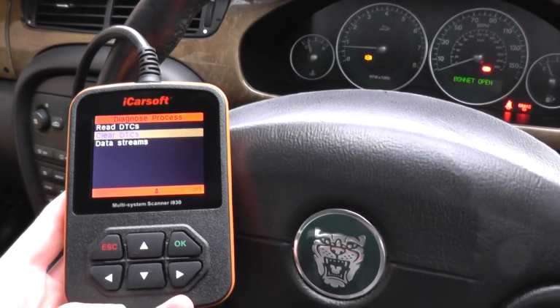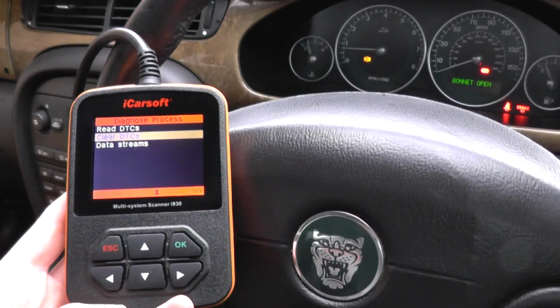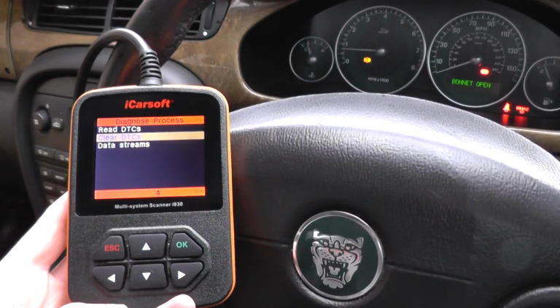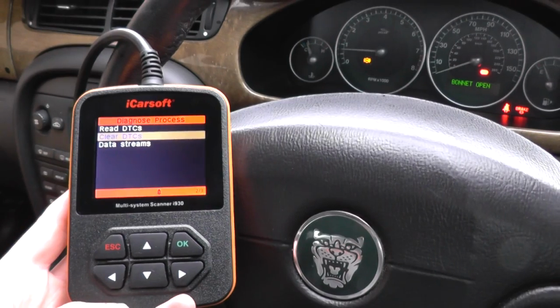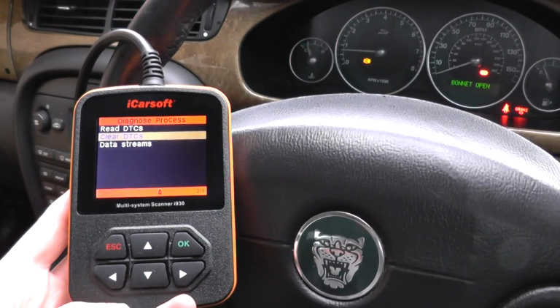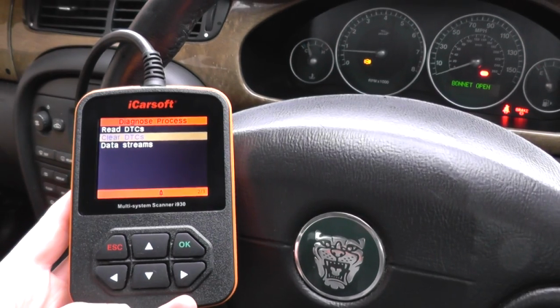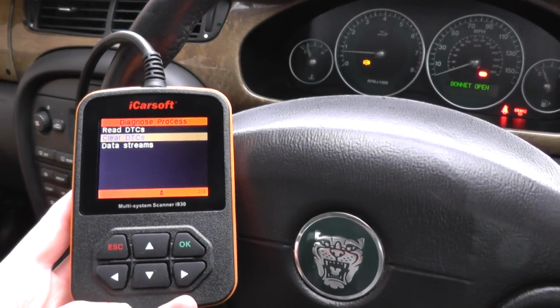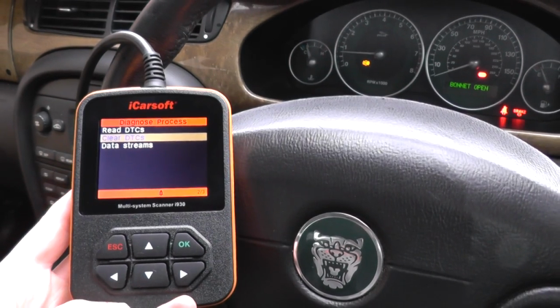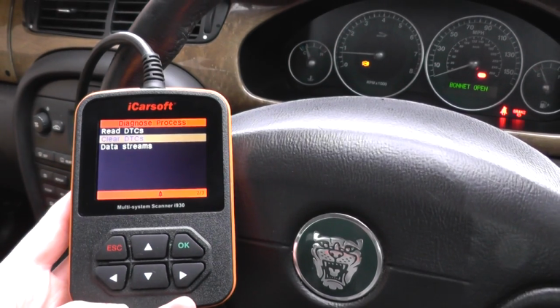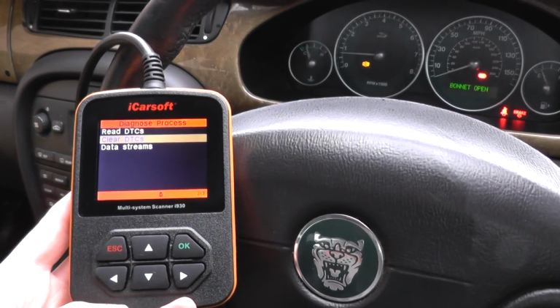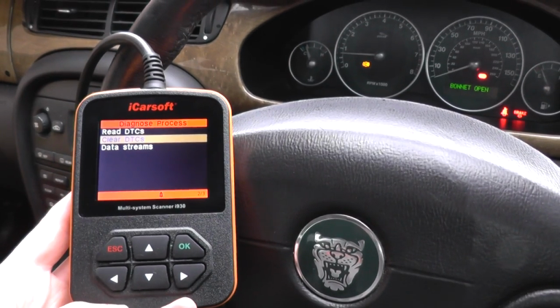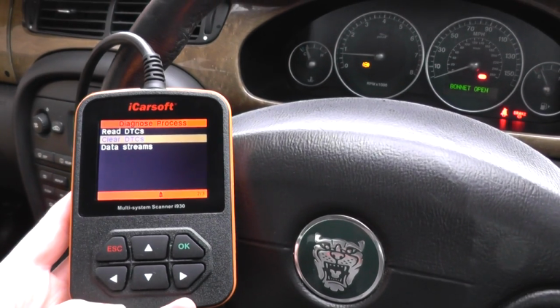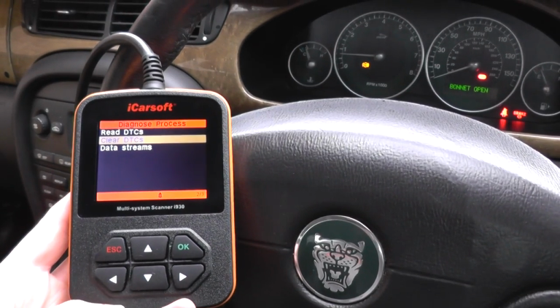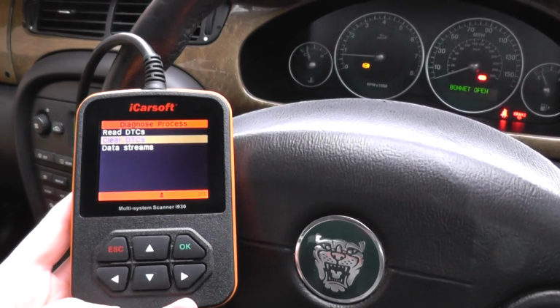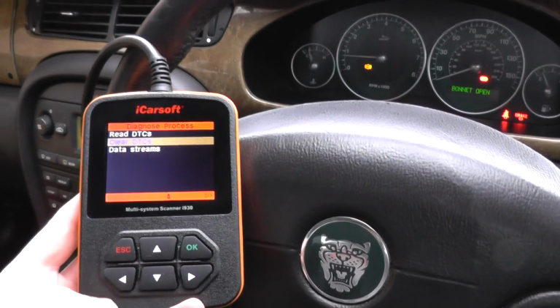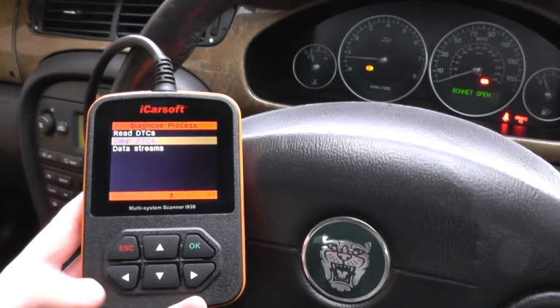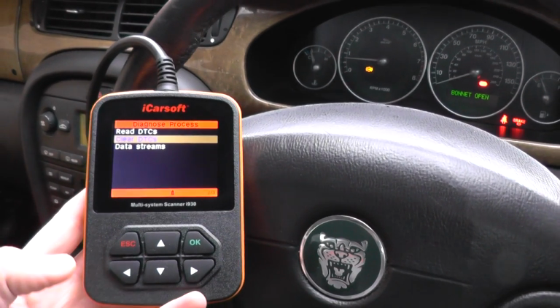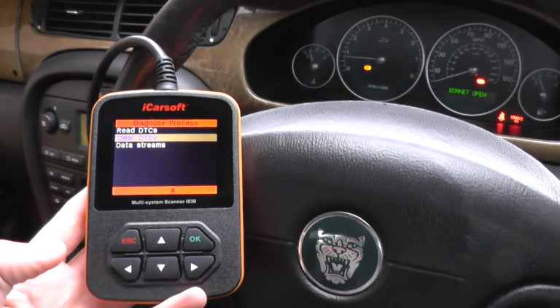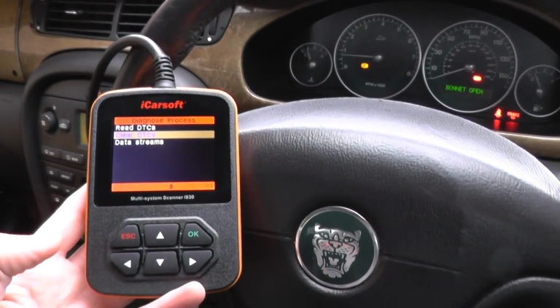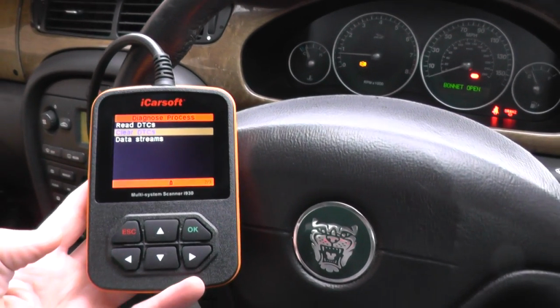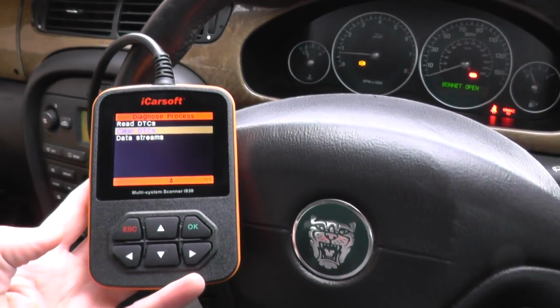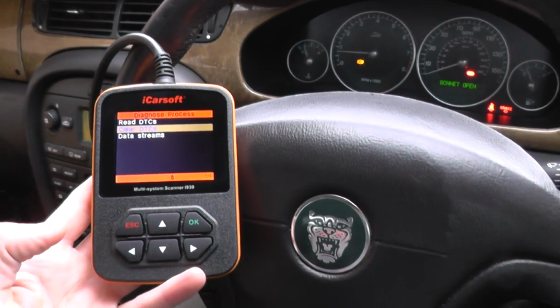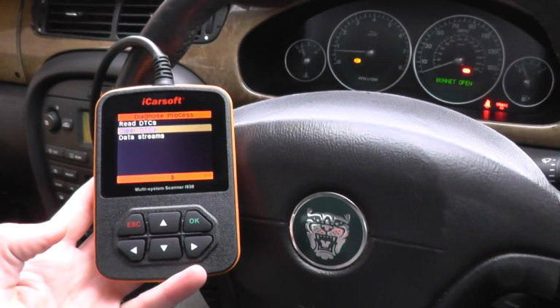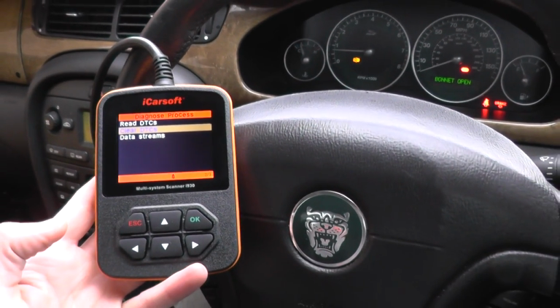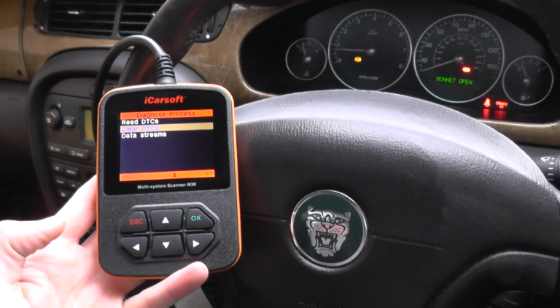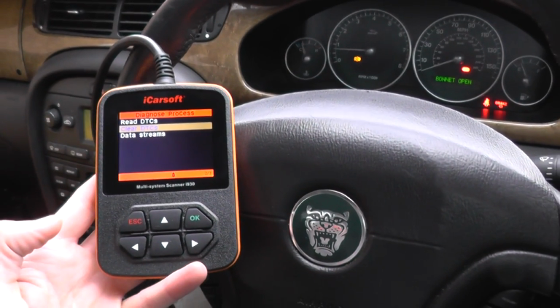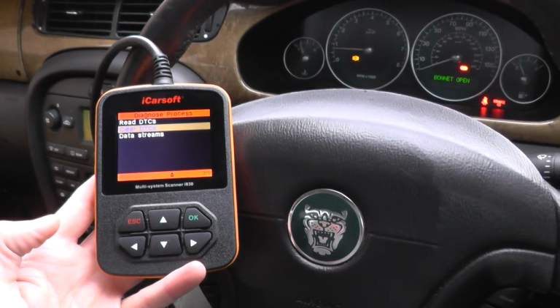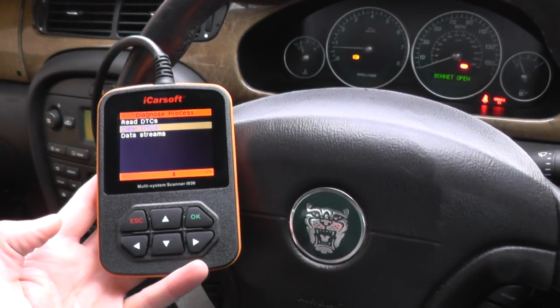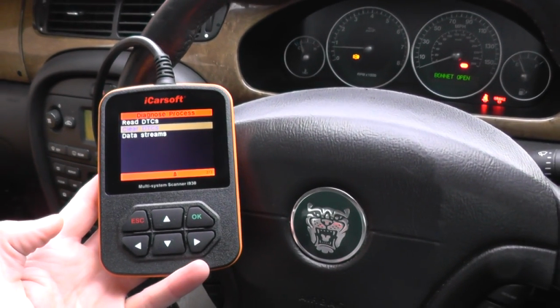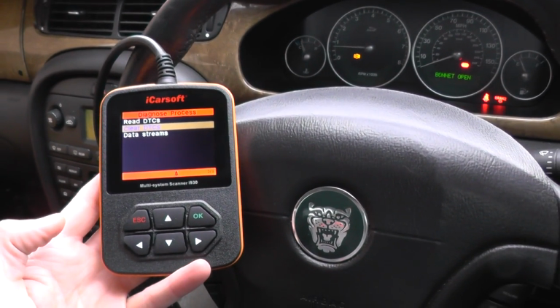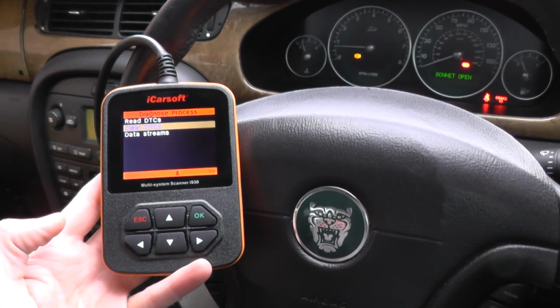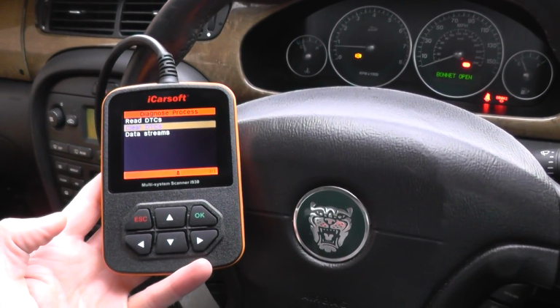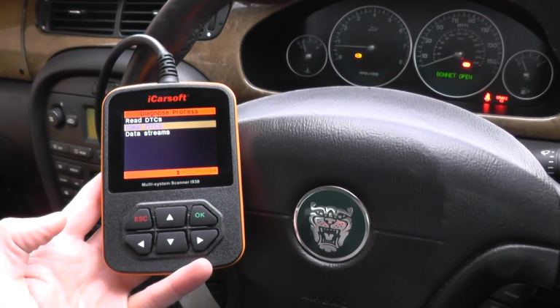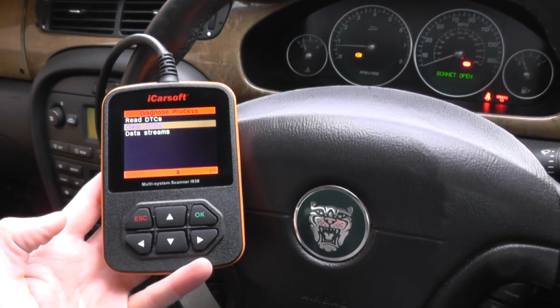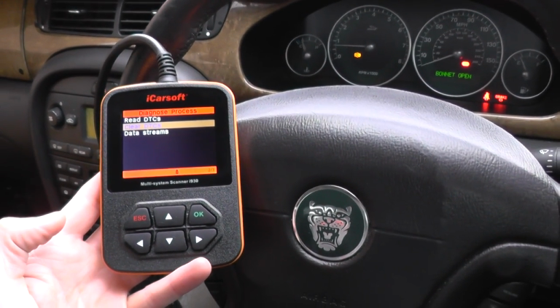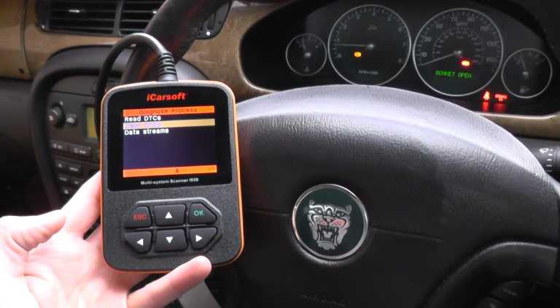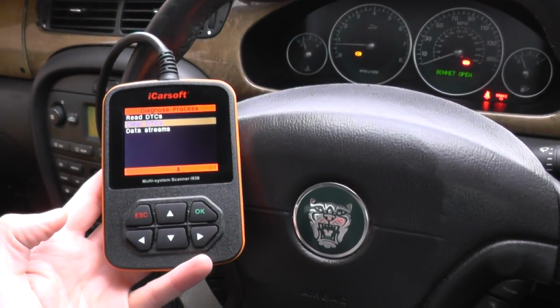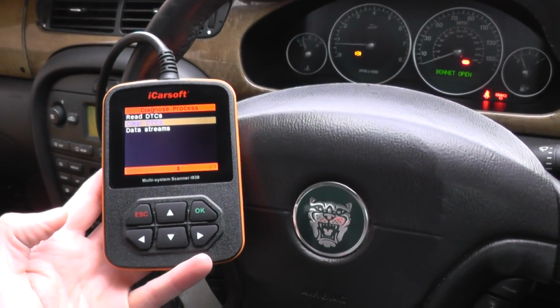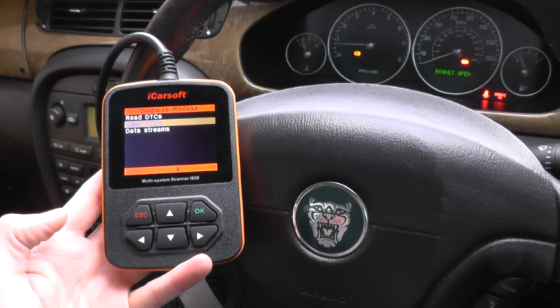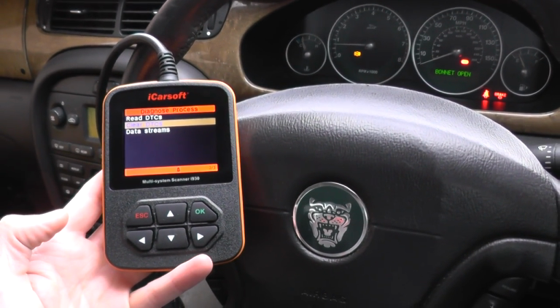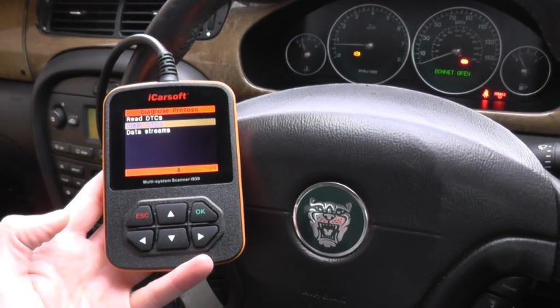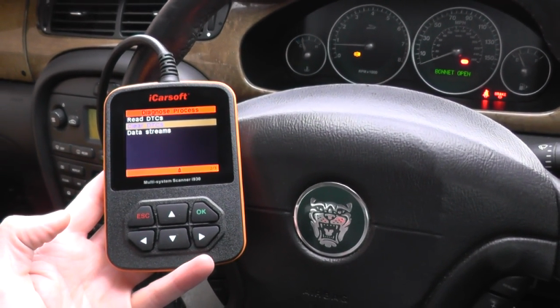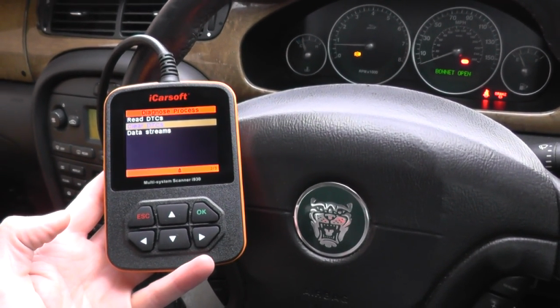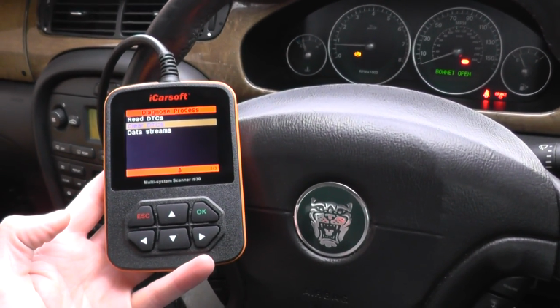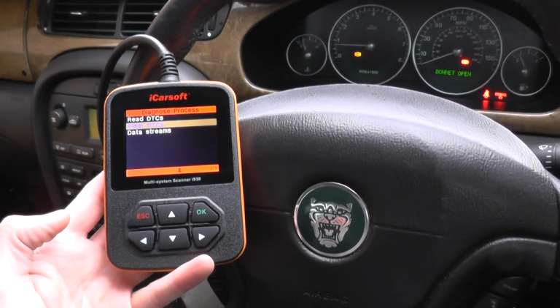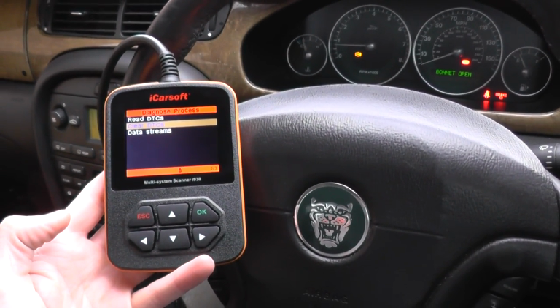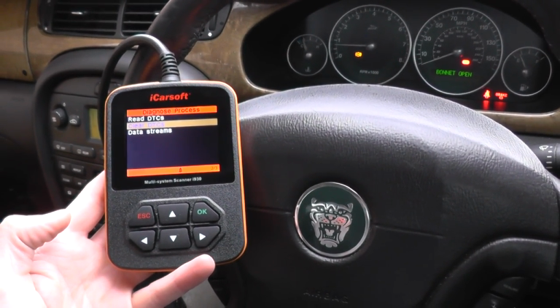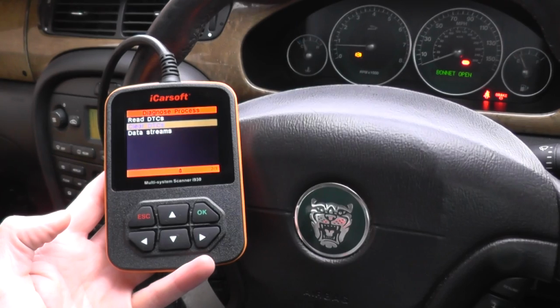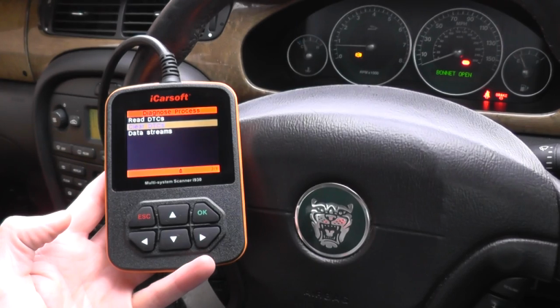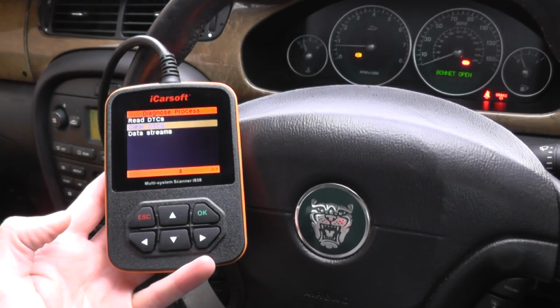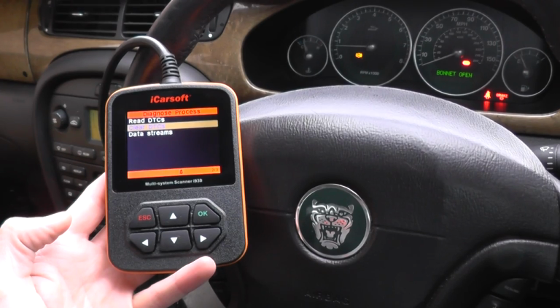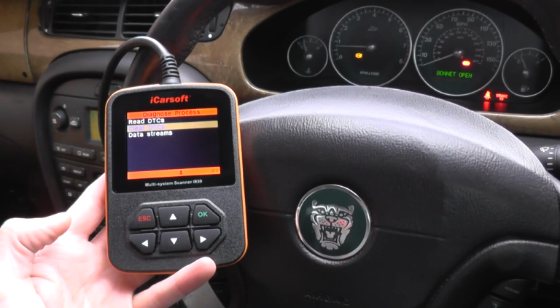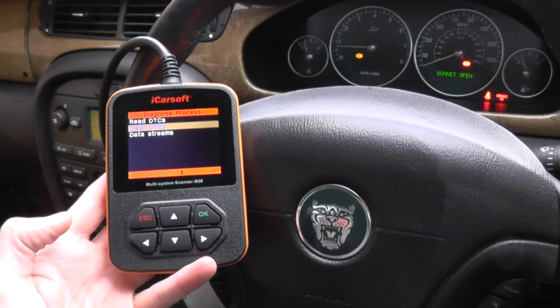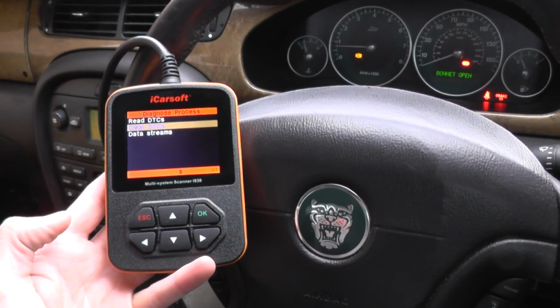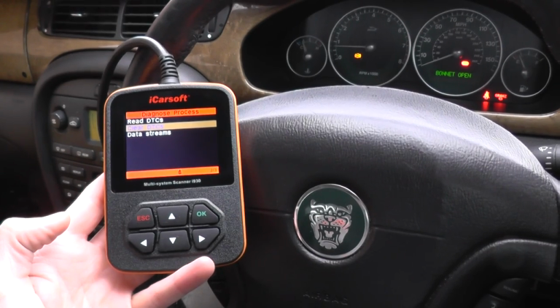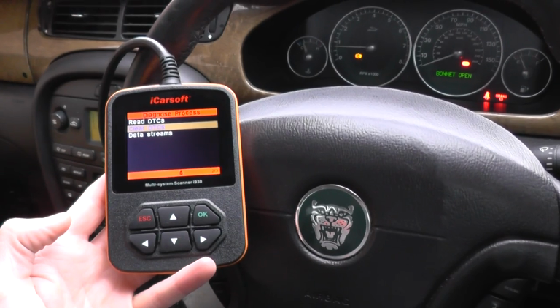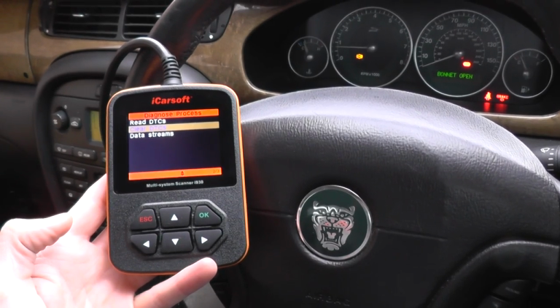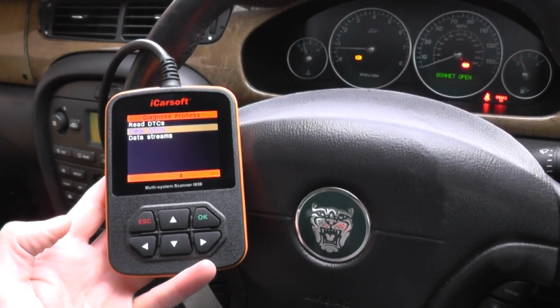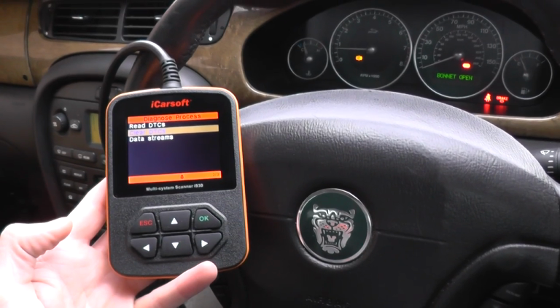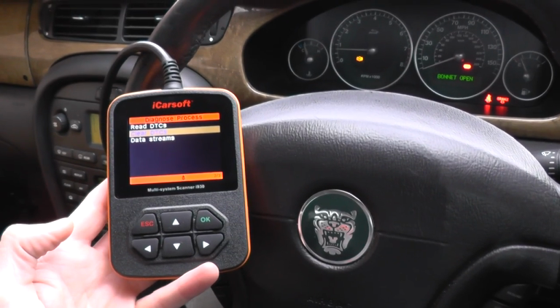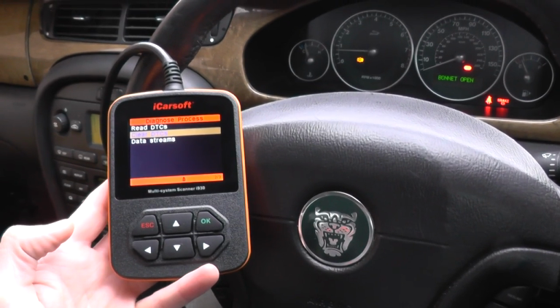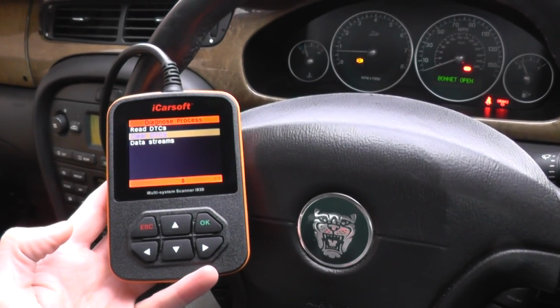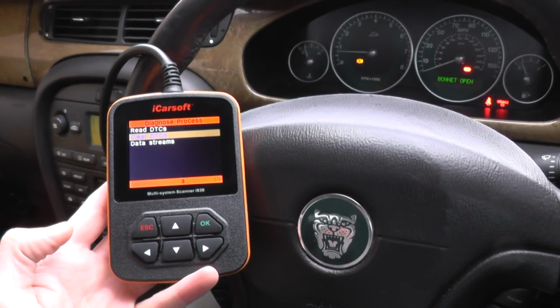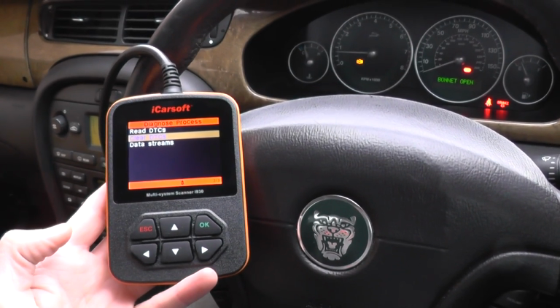This is the iCORSOFT i930, which is available by clicking the link directly below this video. Thanks very much for watching.